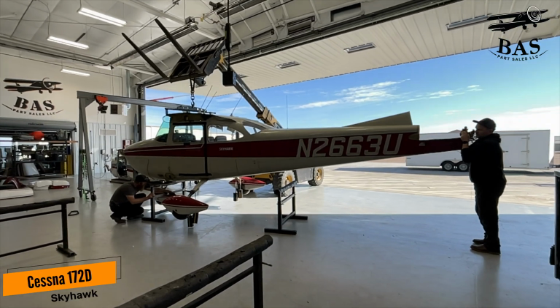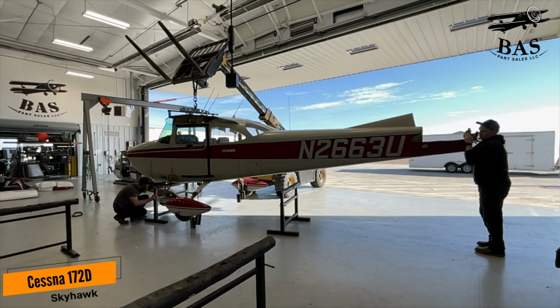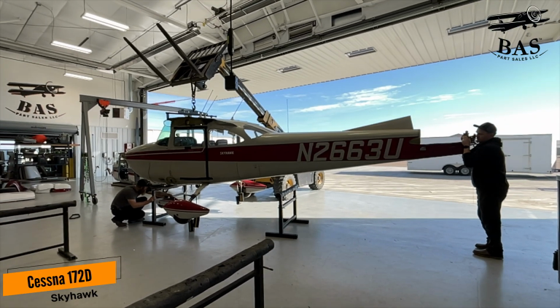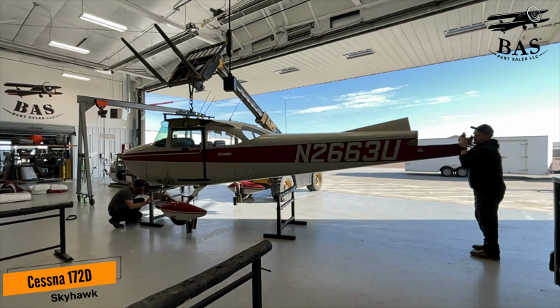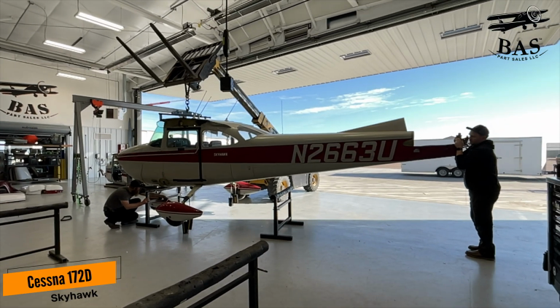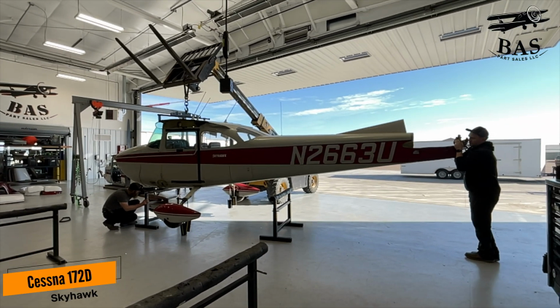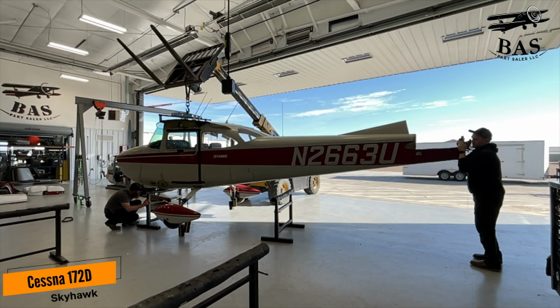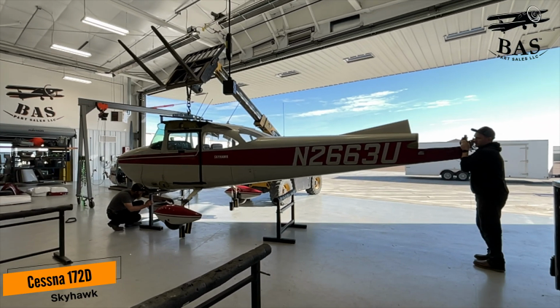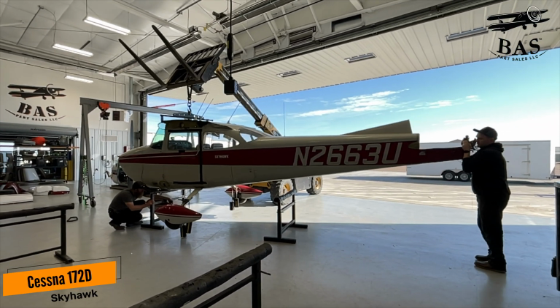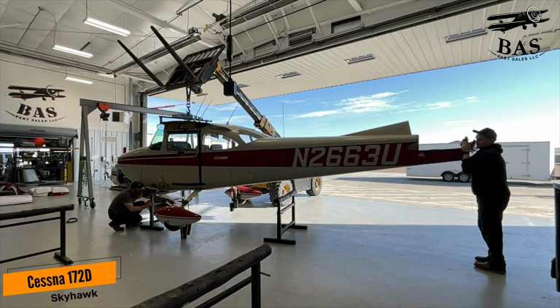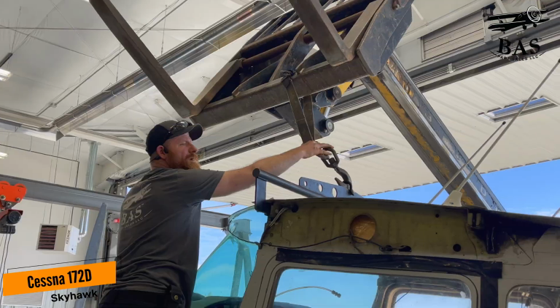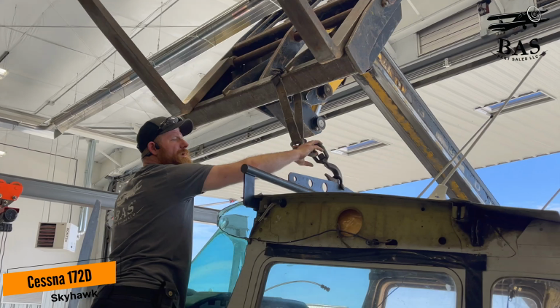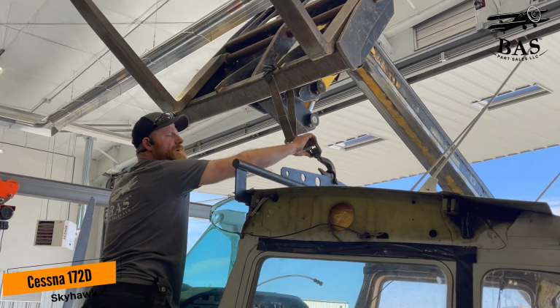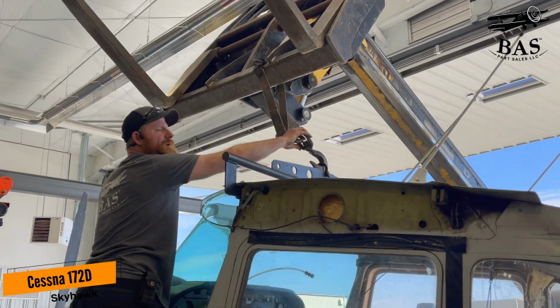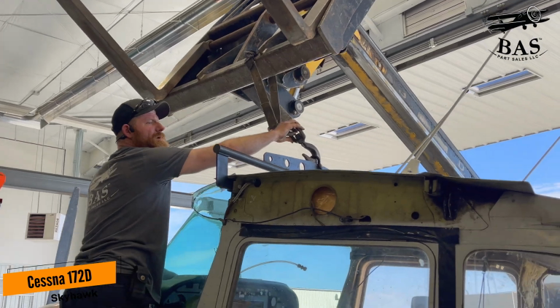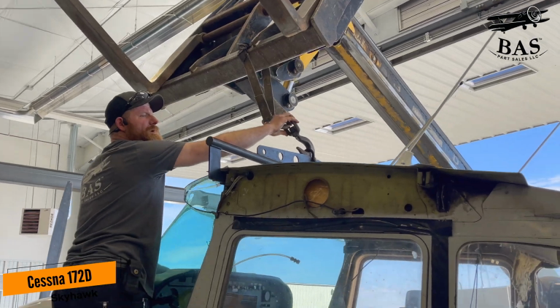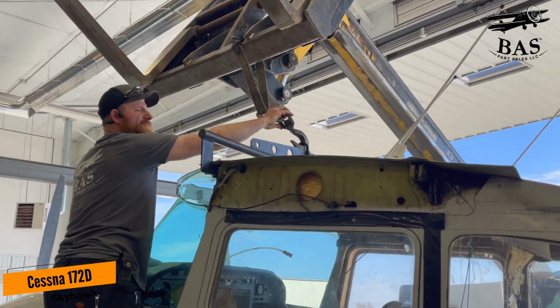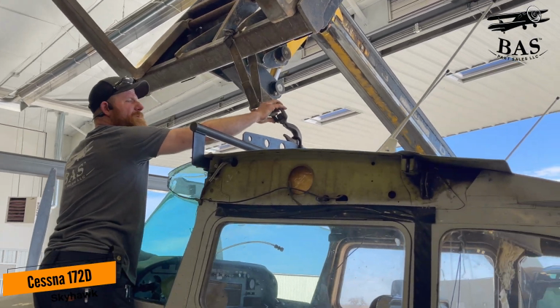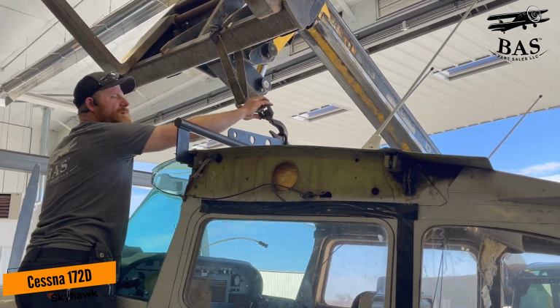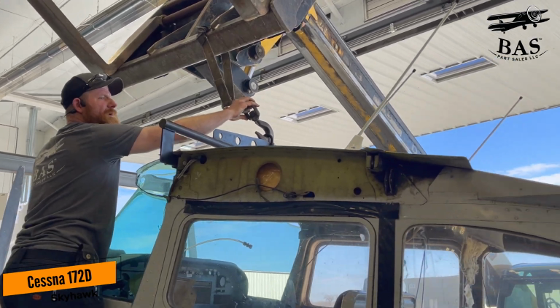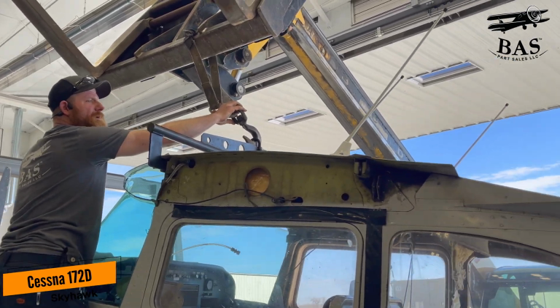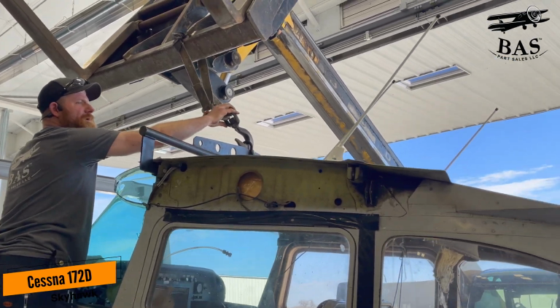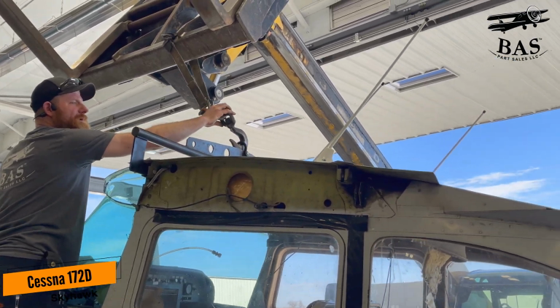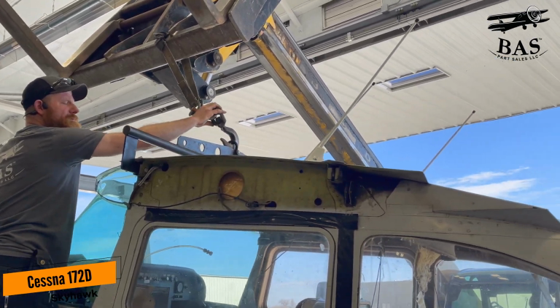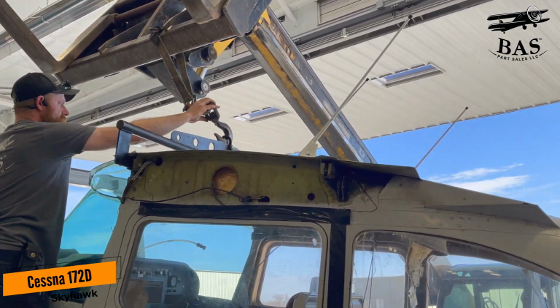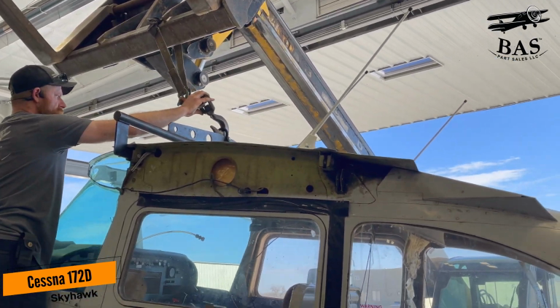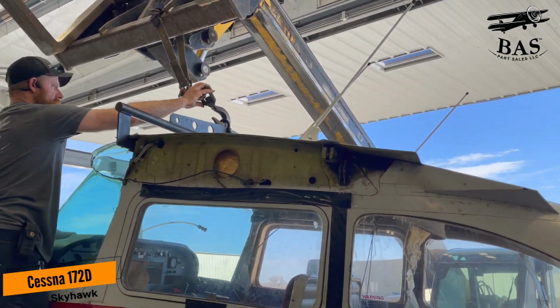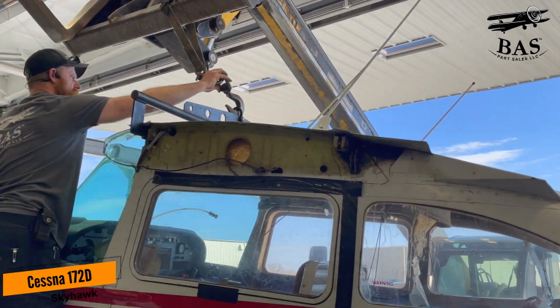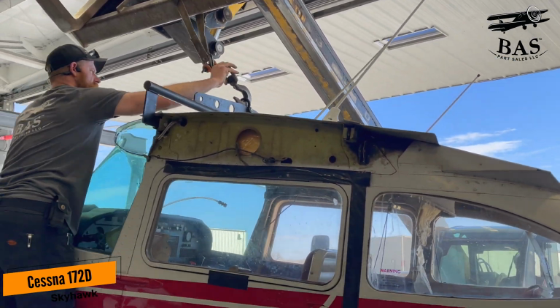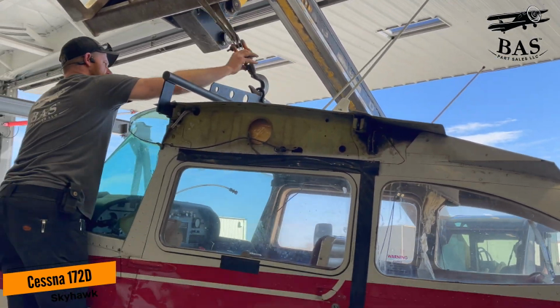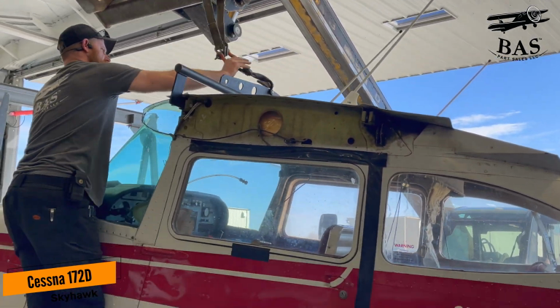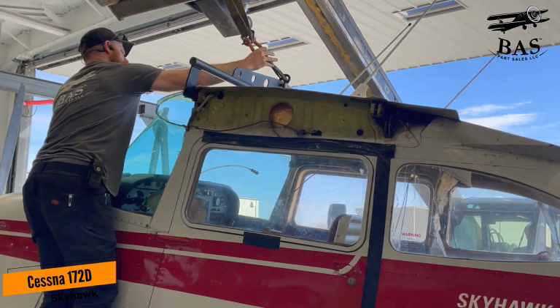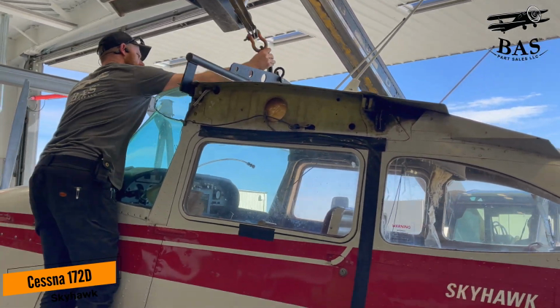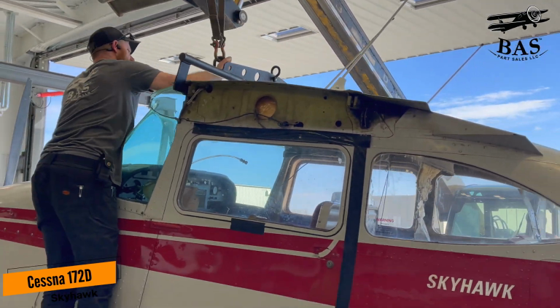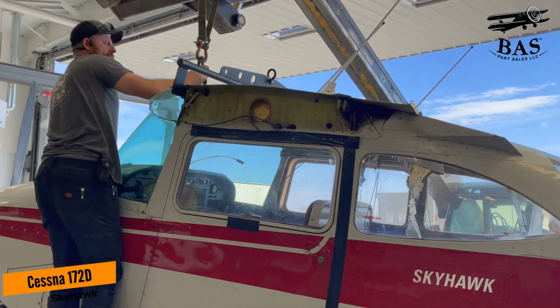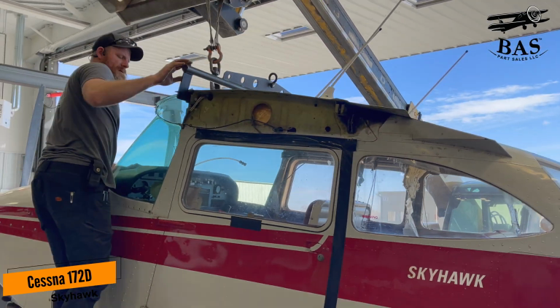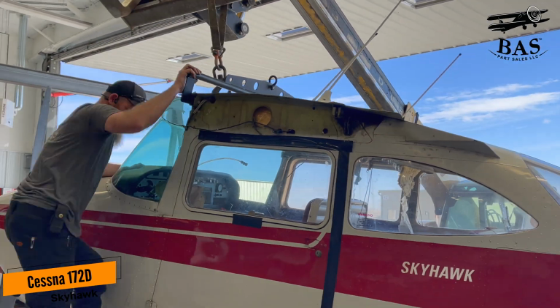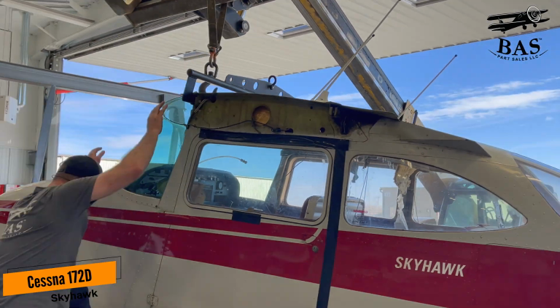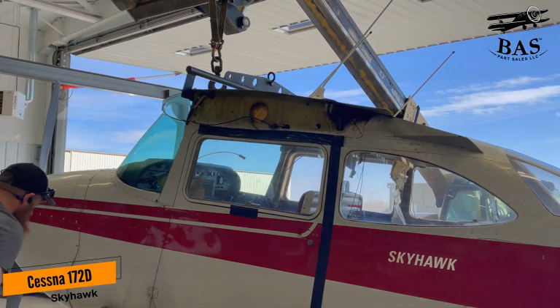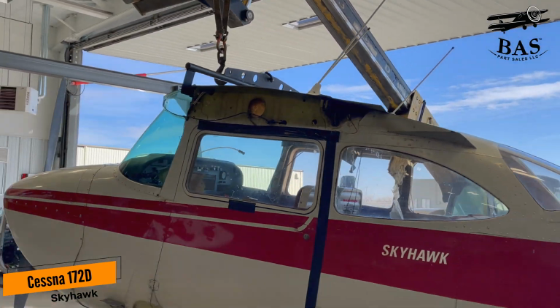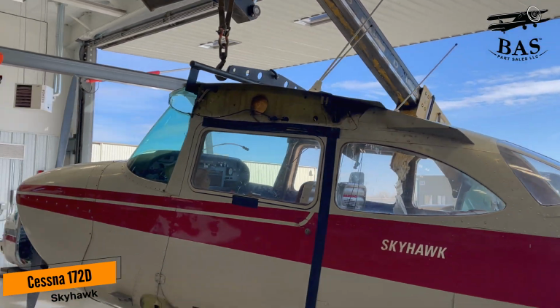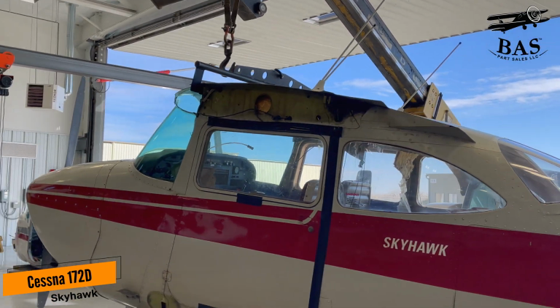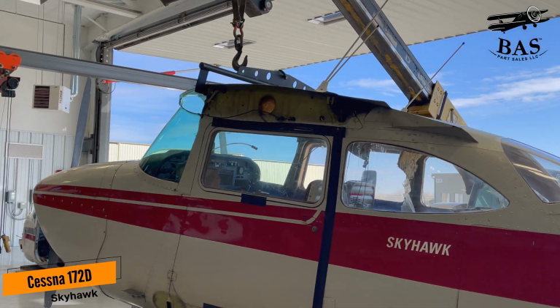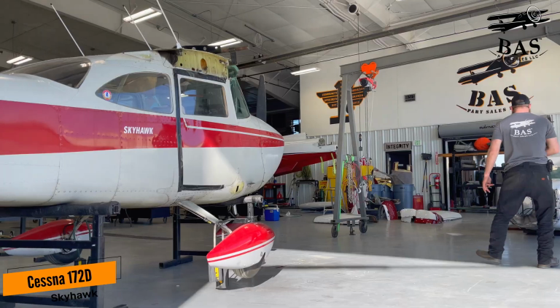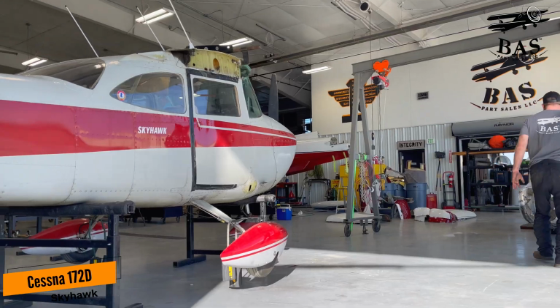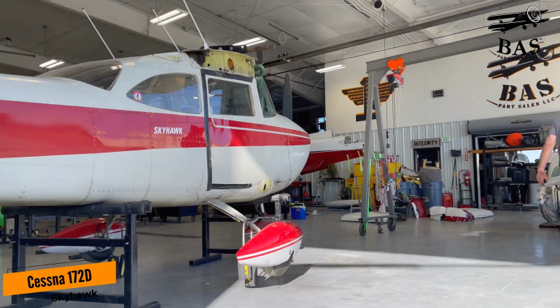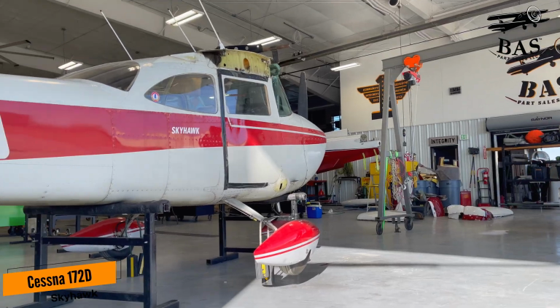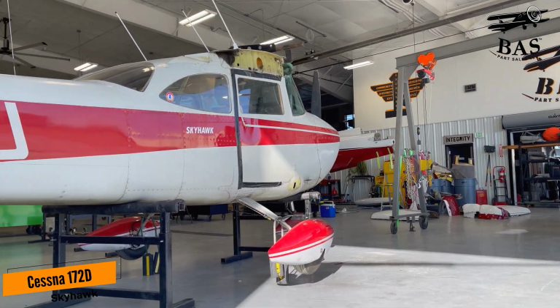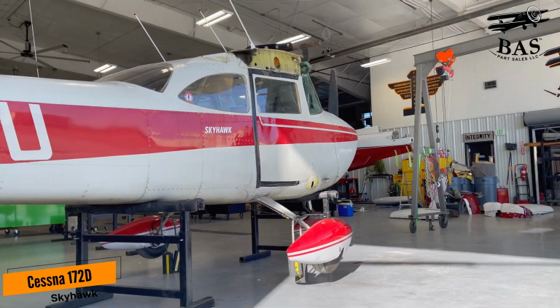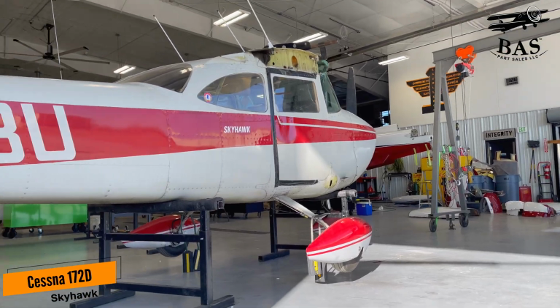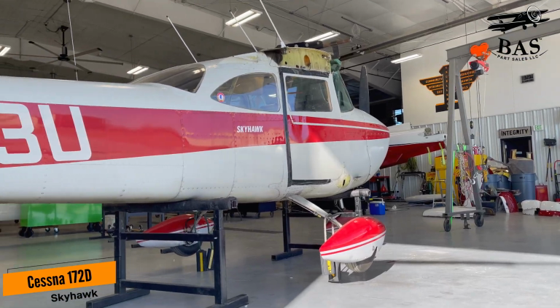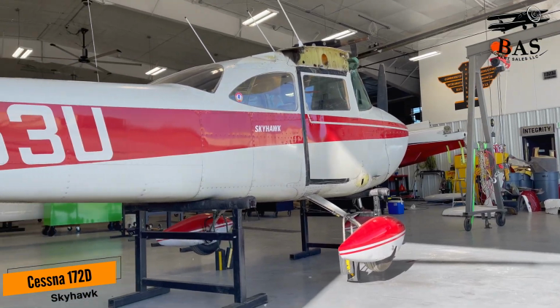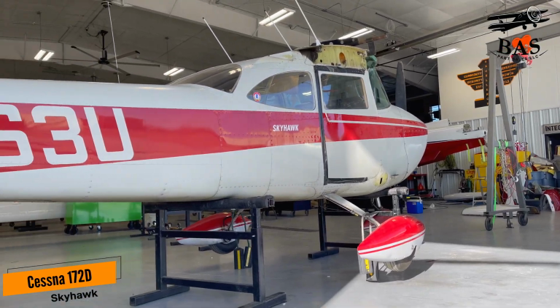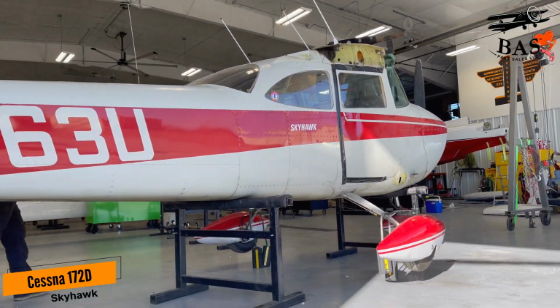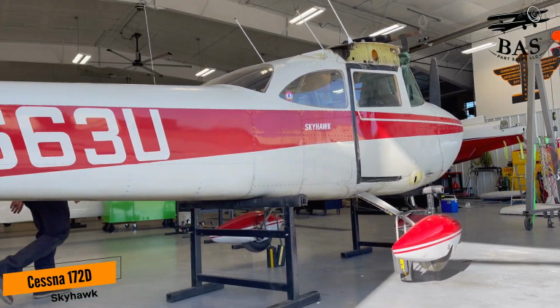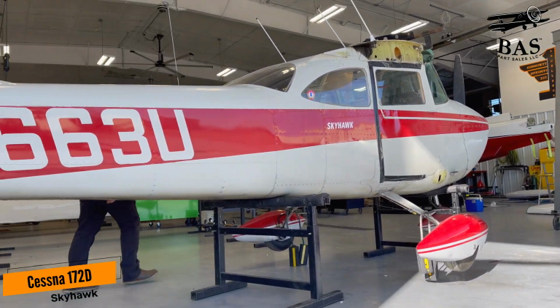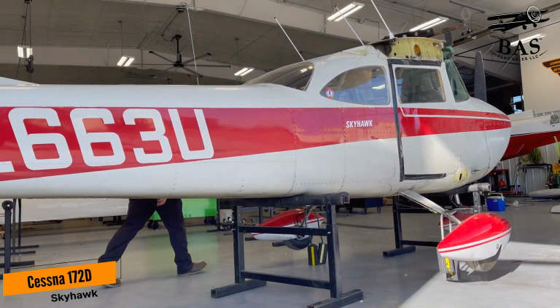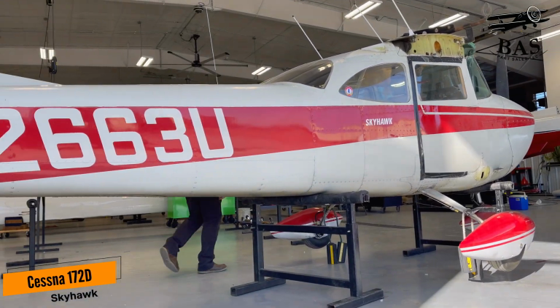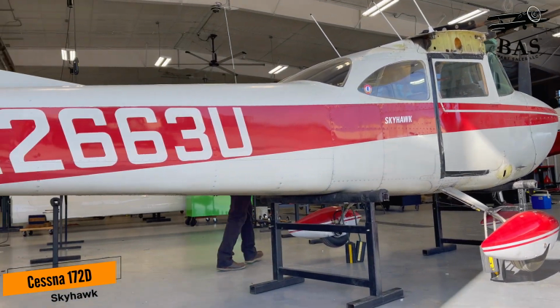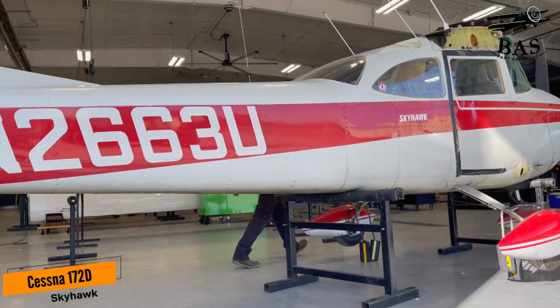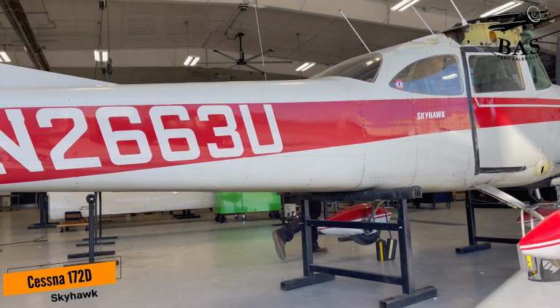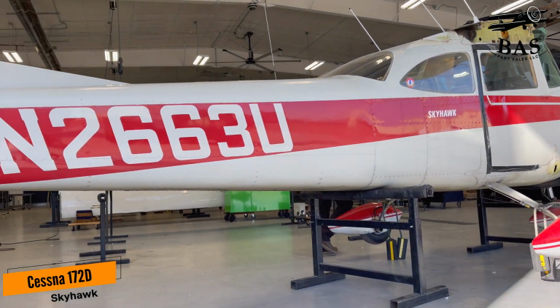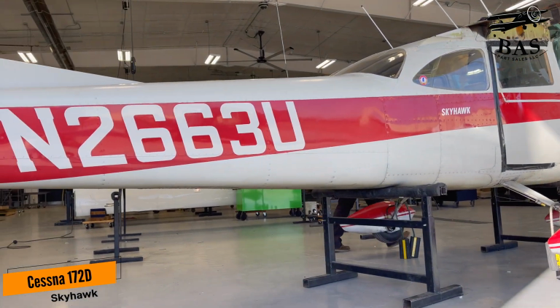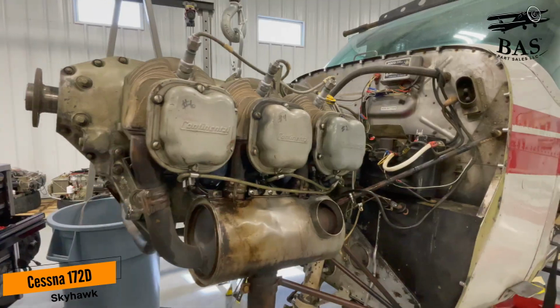Now we haven't done a 172 in several months, so the high demand parts are going to go fast. If you need something, get in touch really quick.